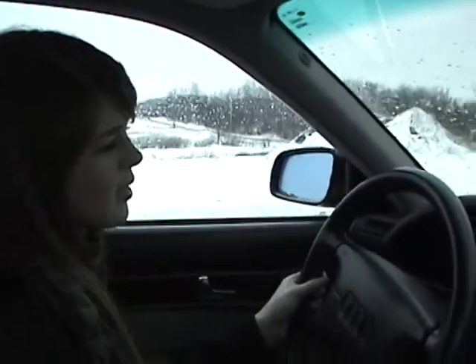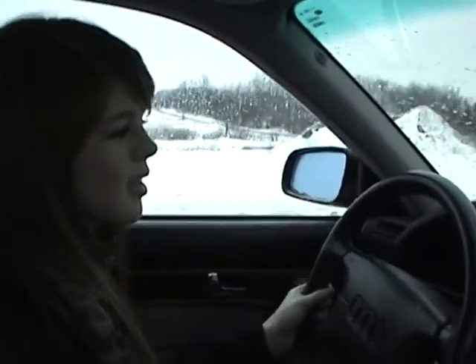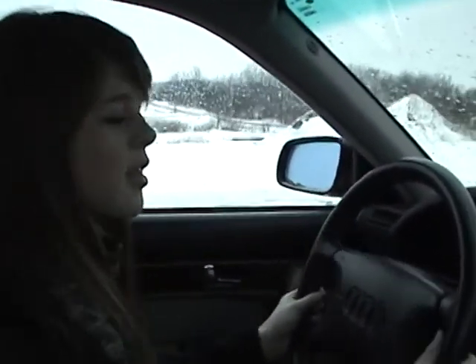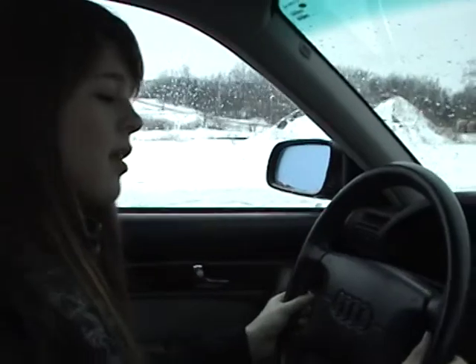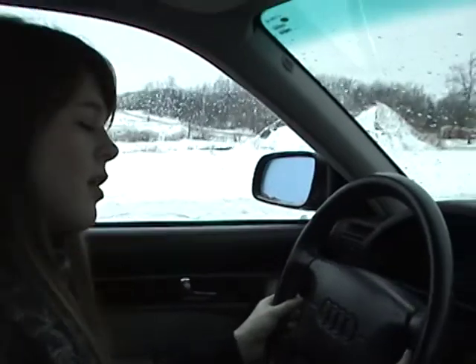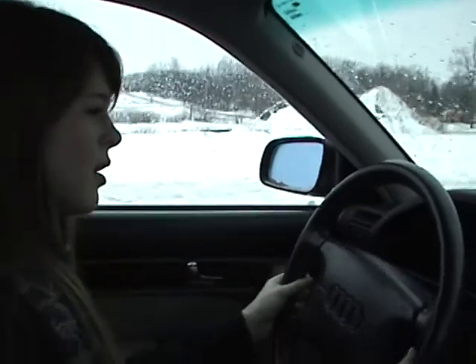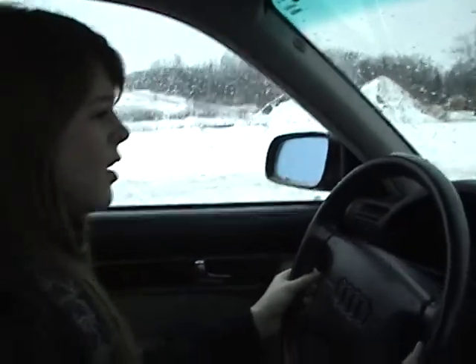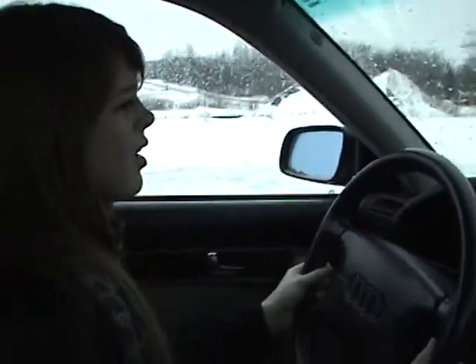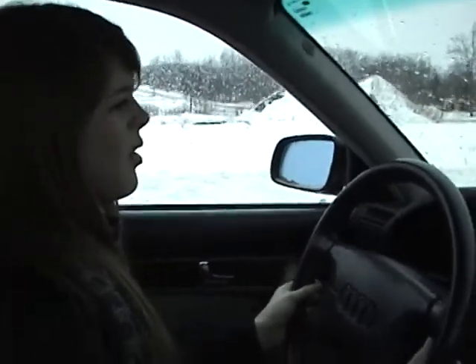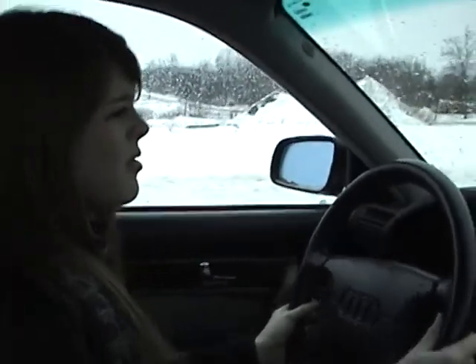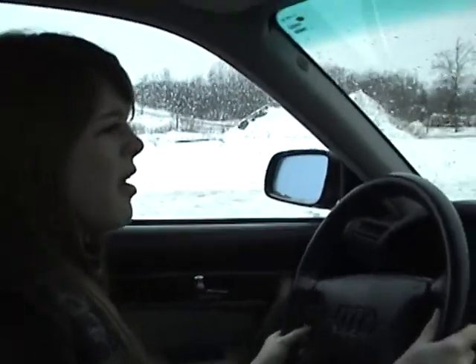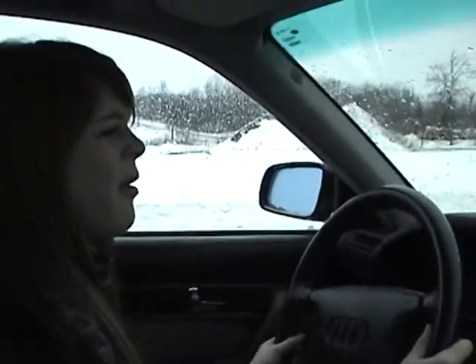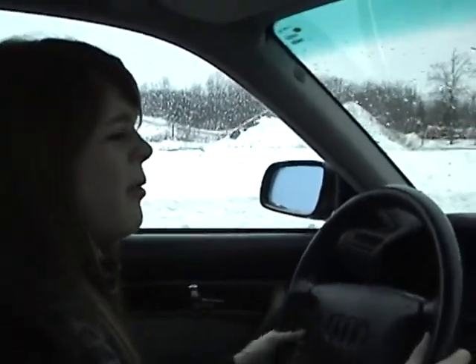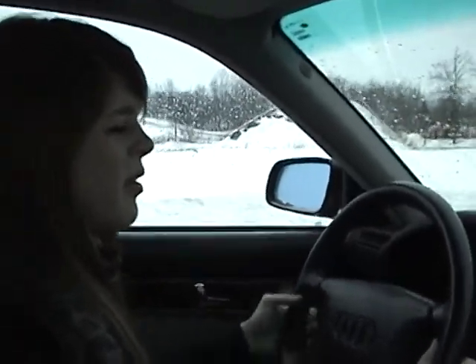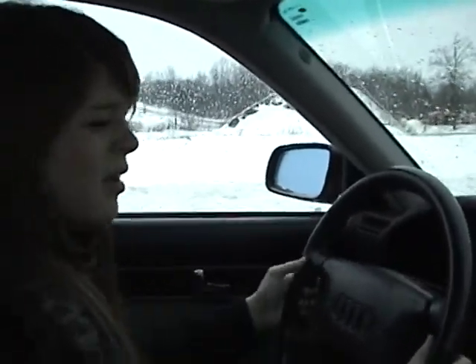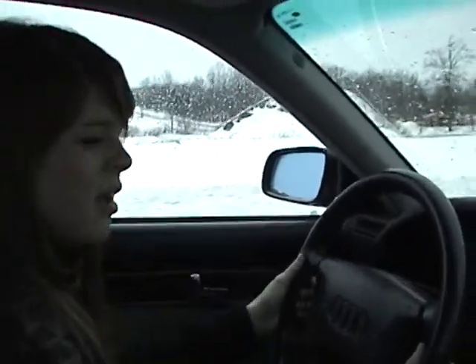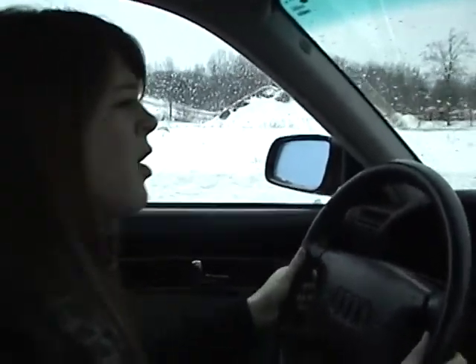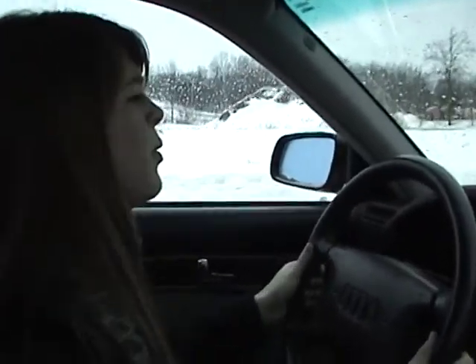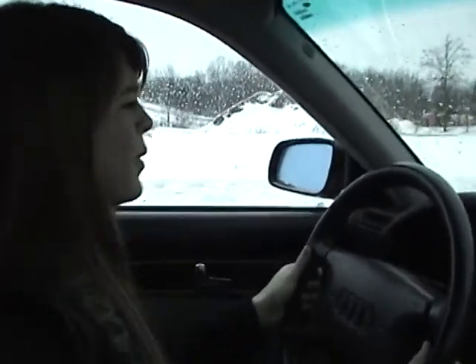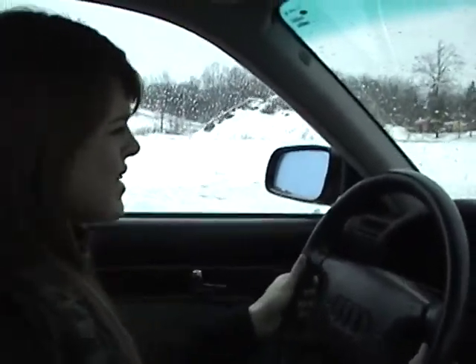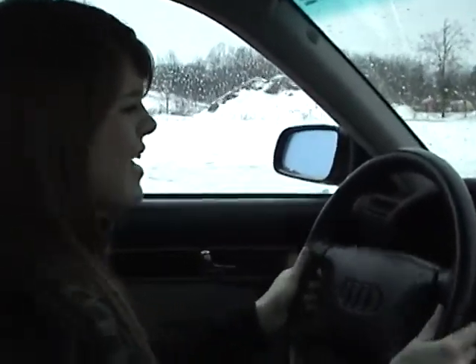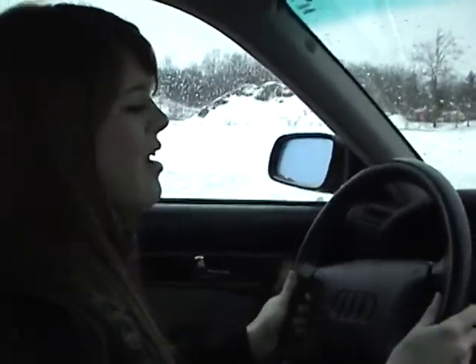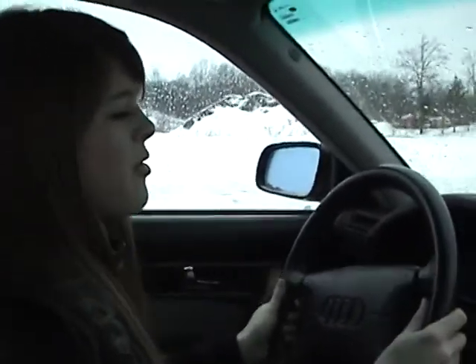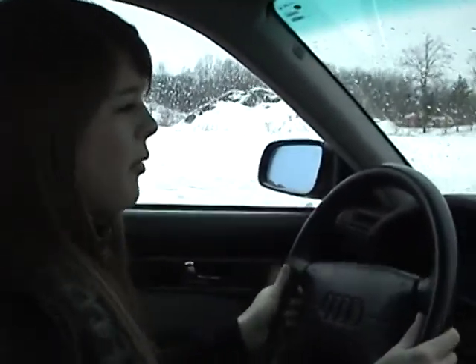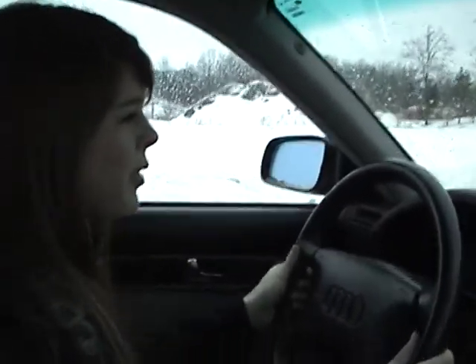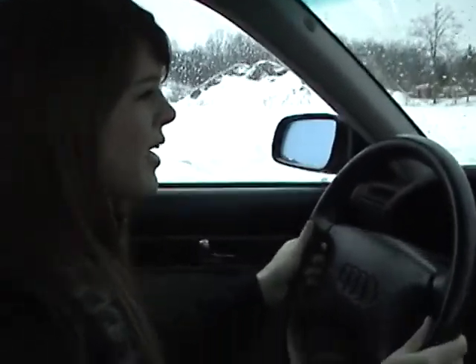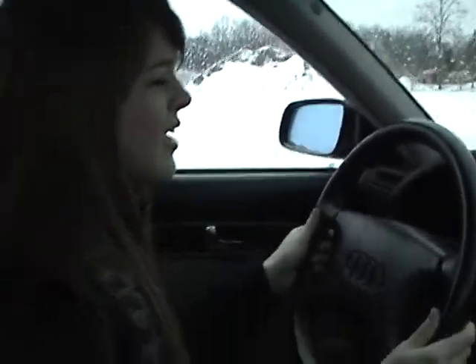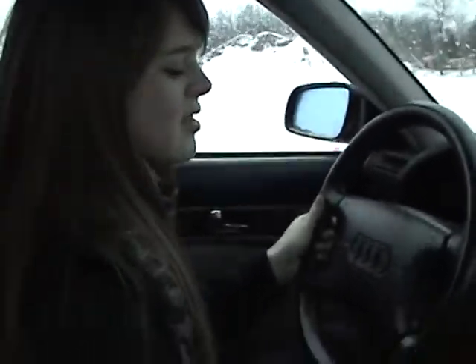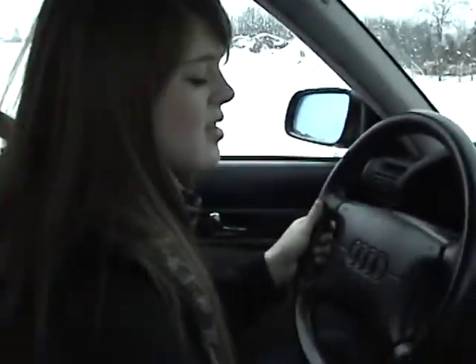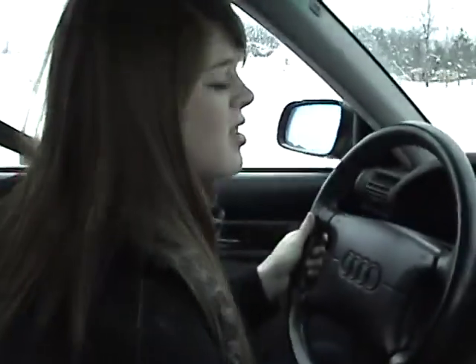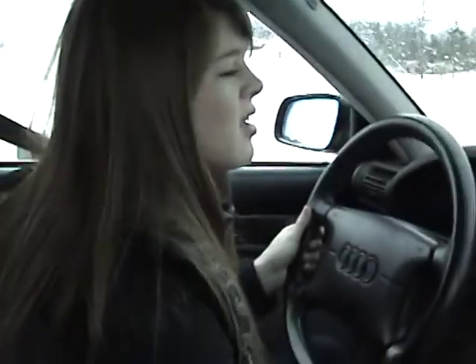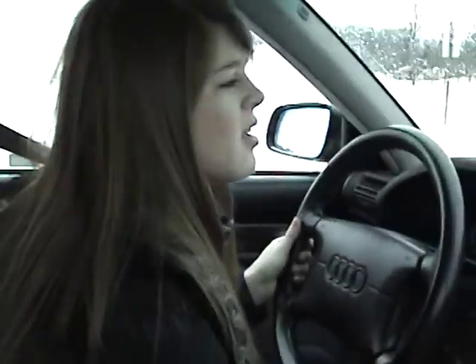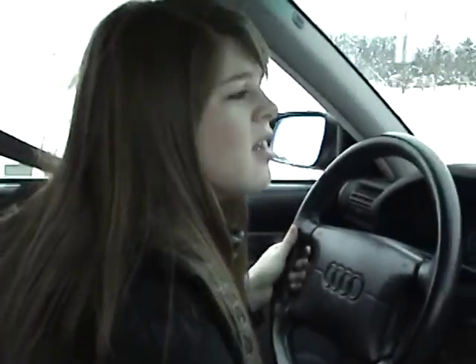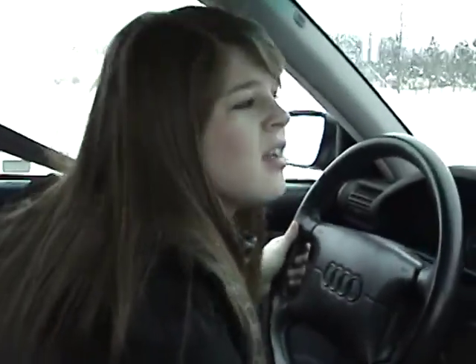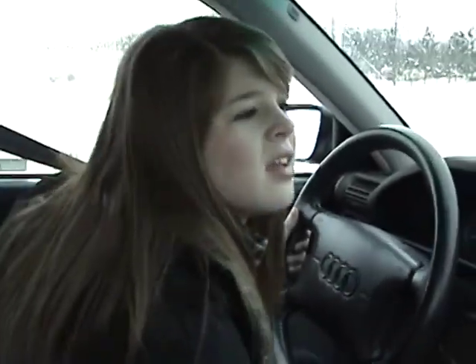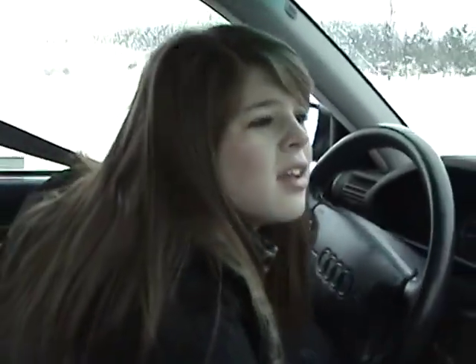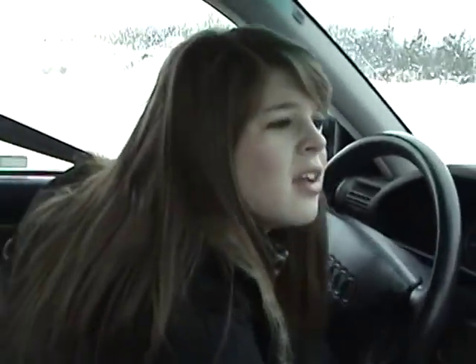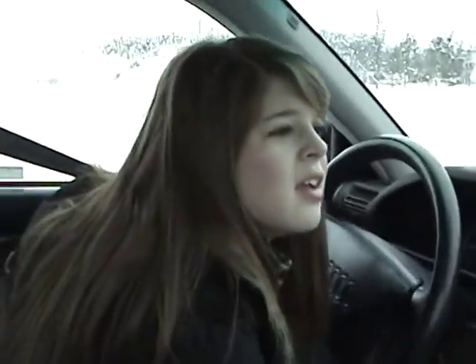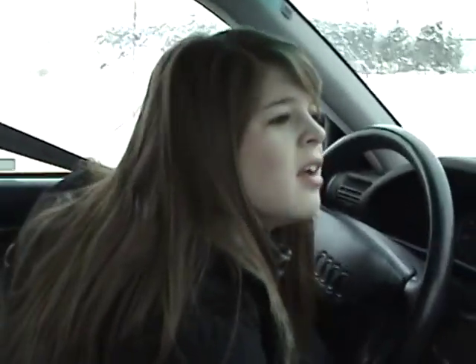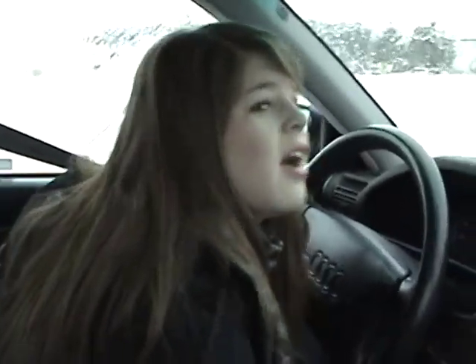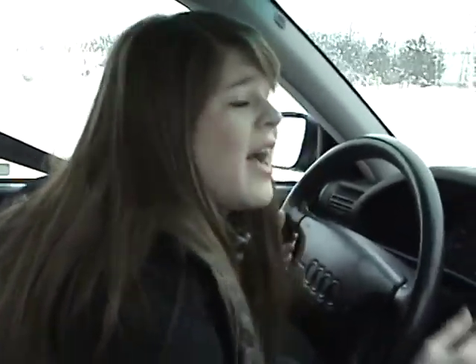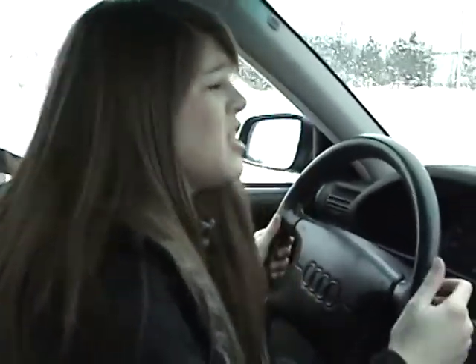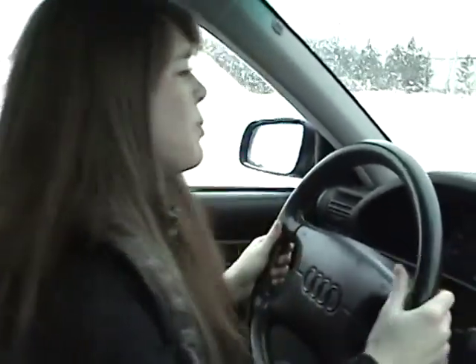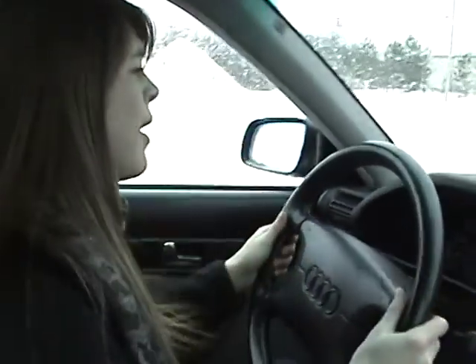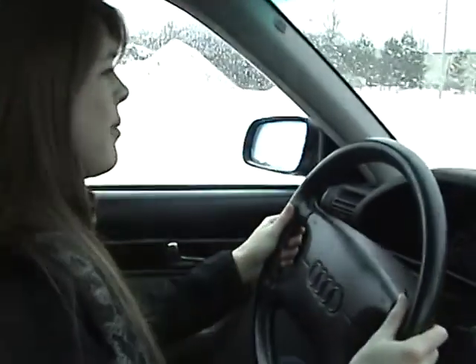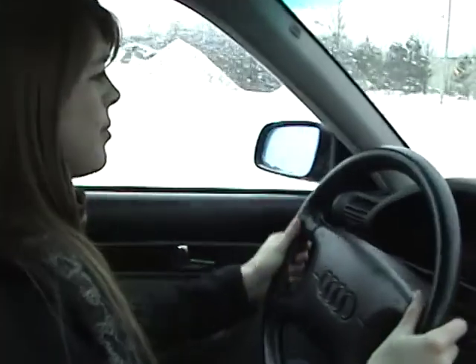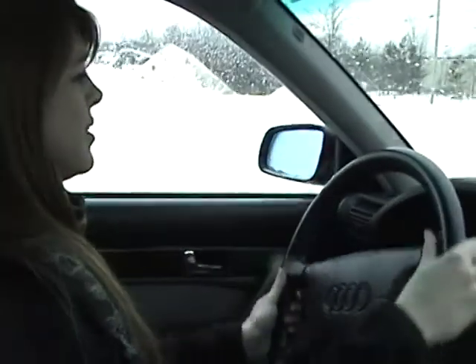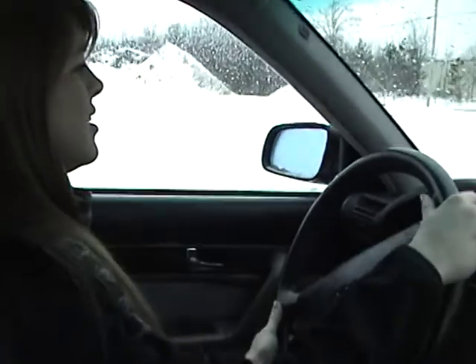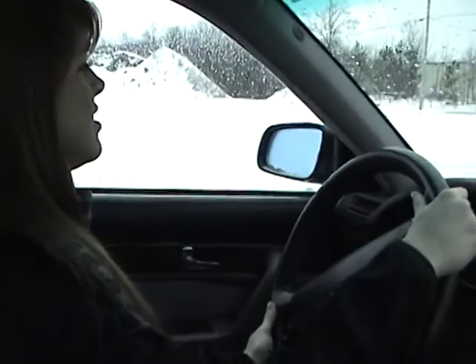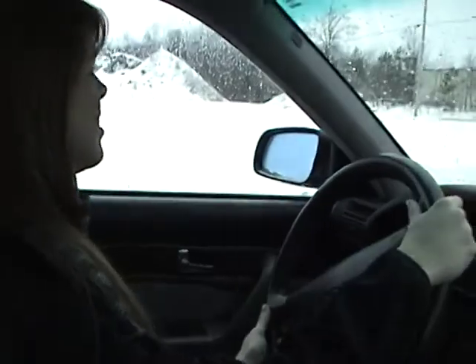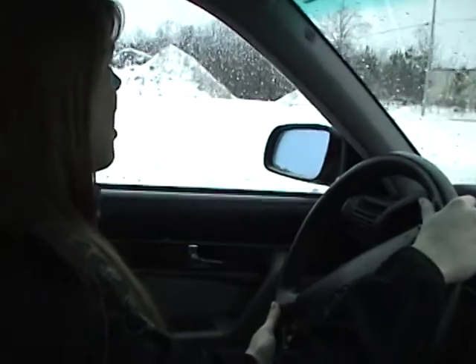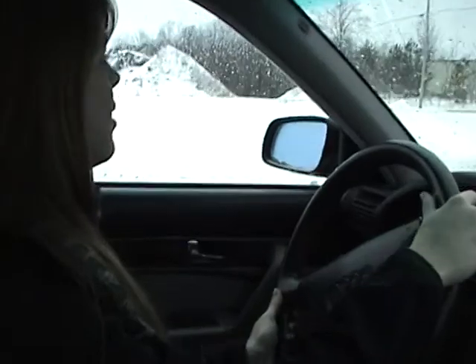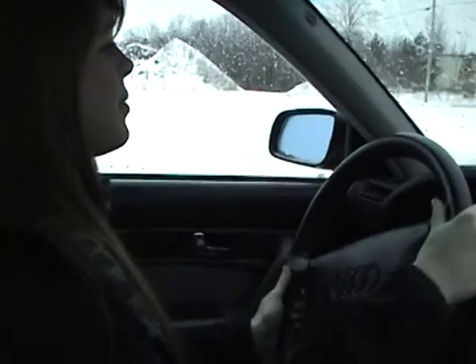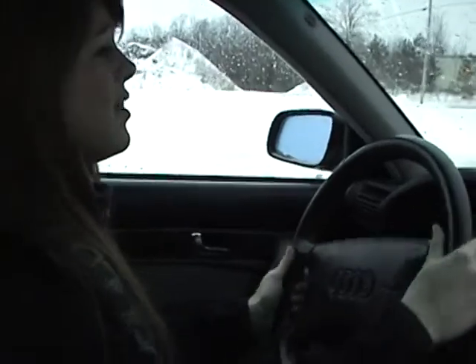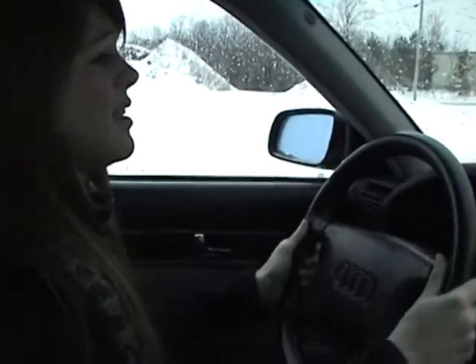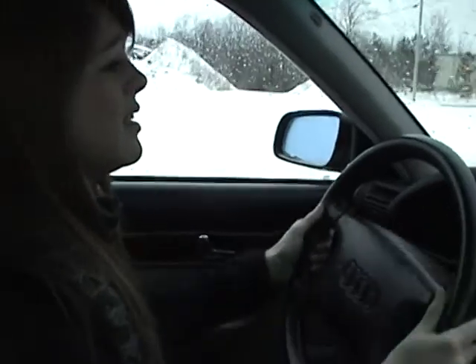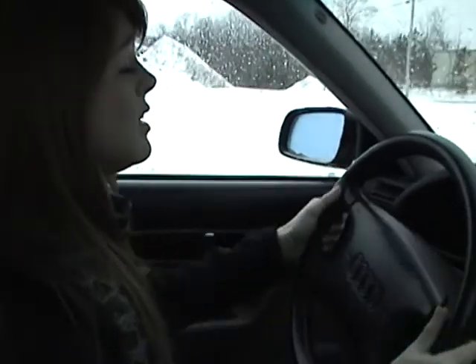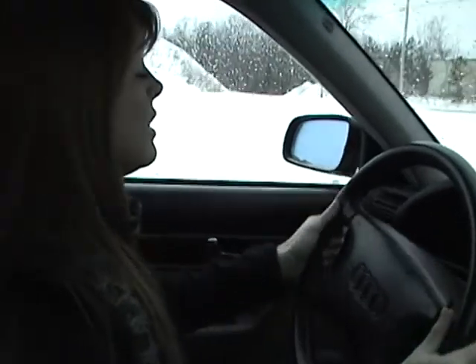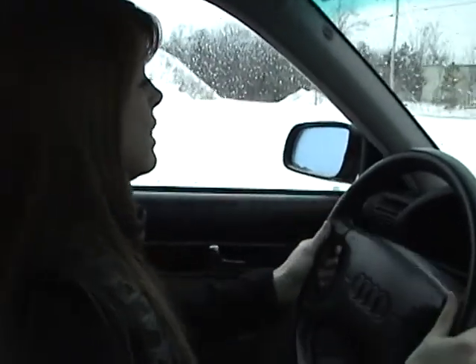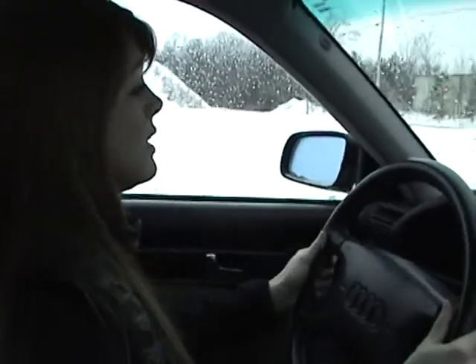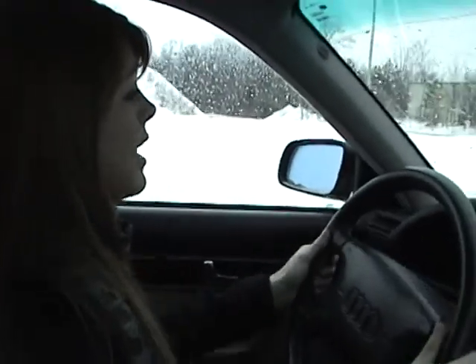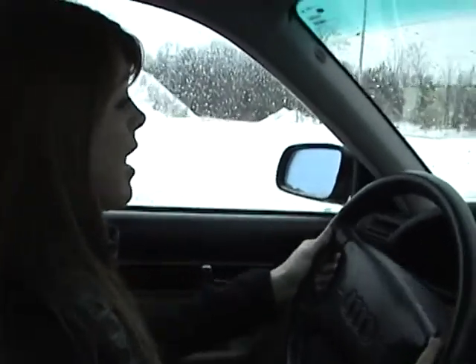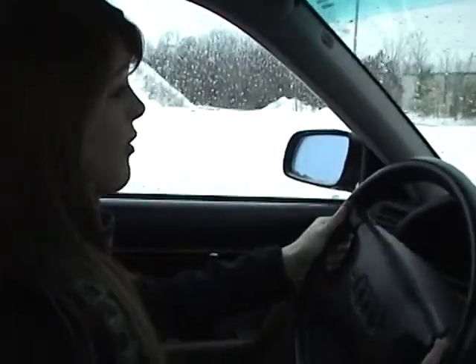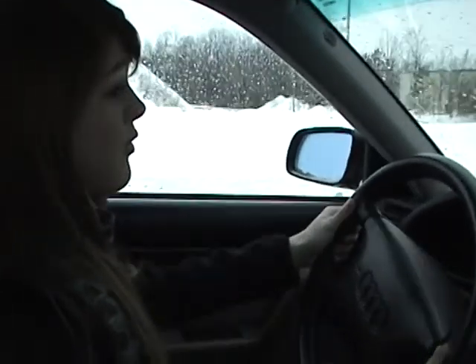Oh no! What's that noise? I should probably stop. This isn't safe.